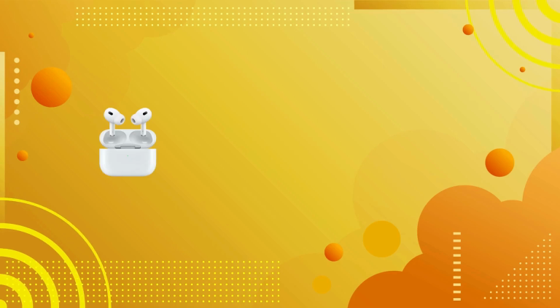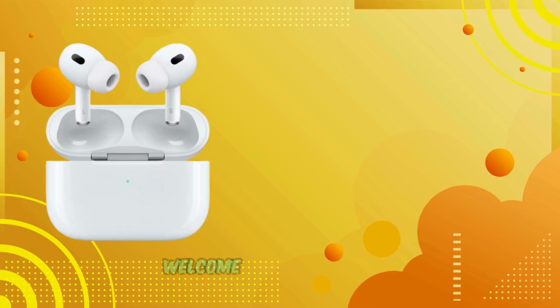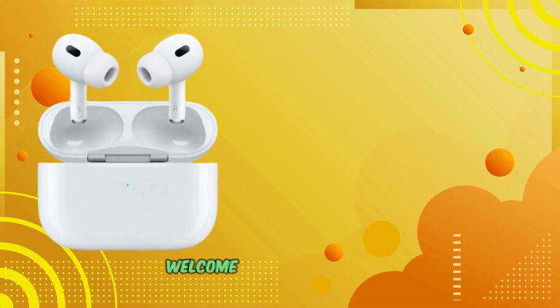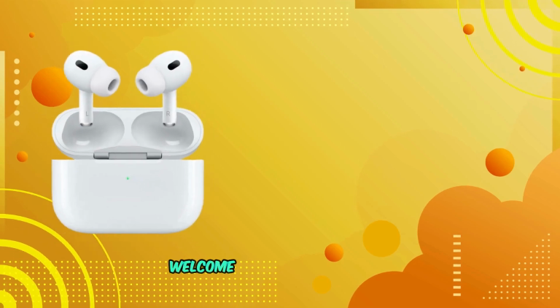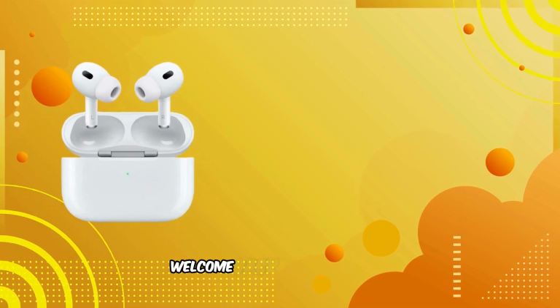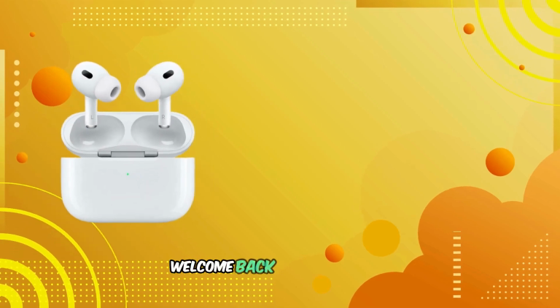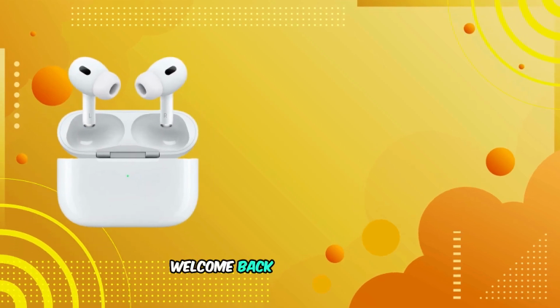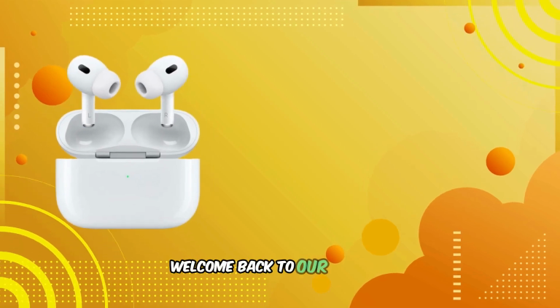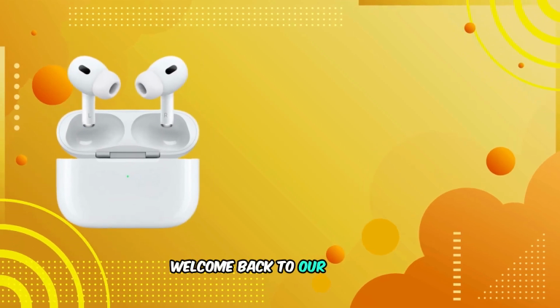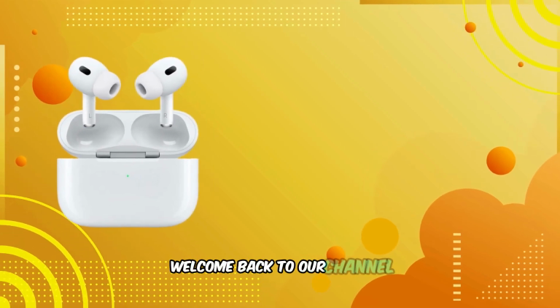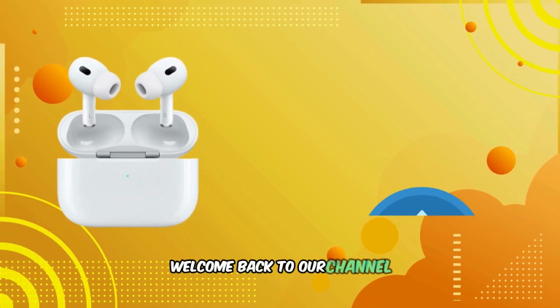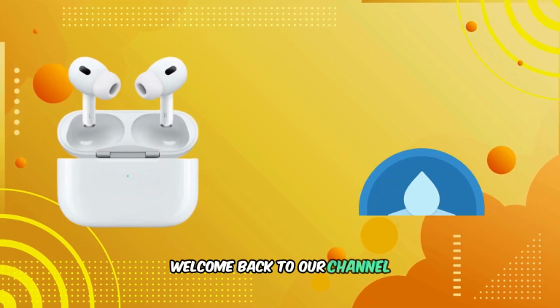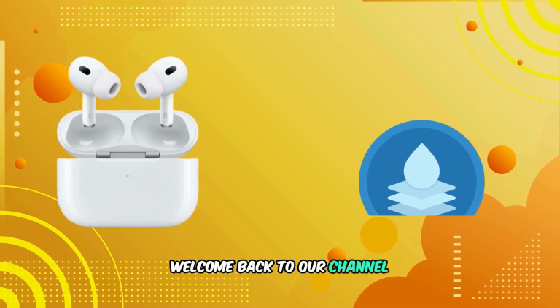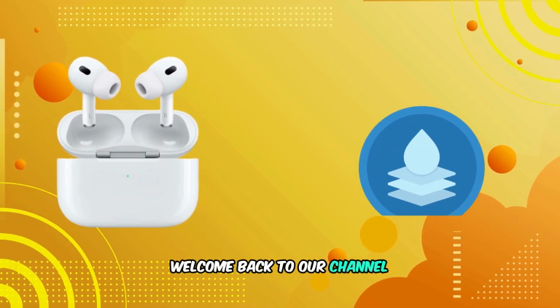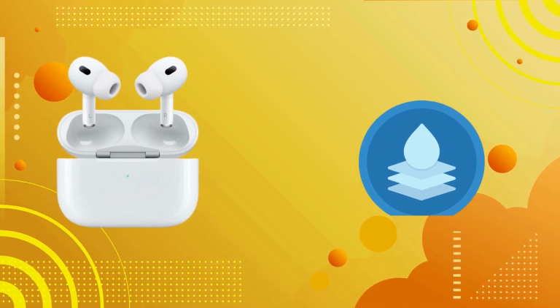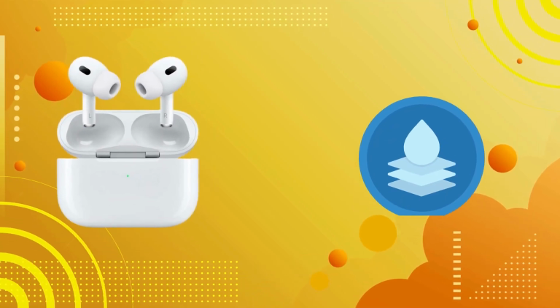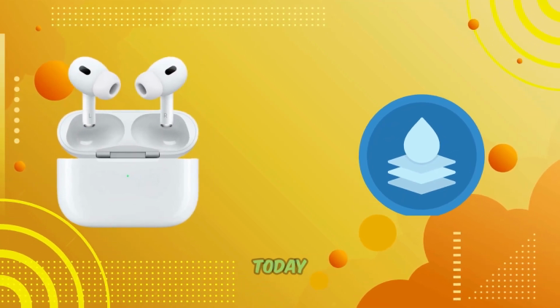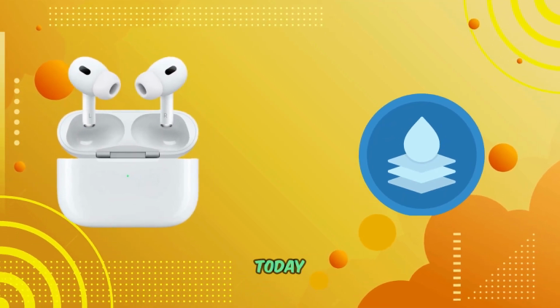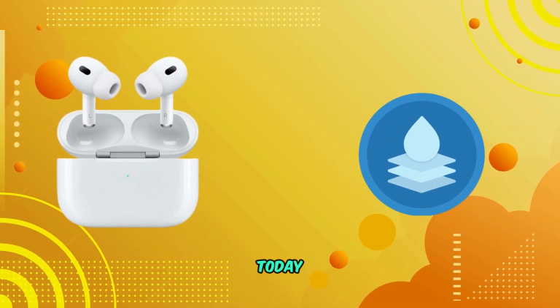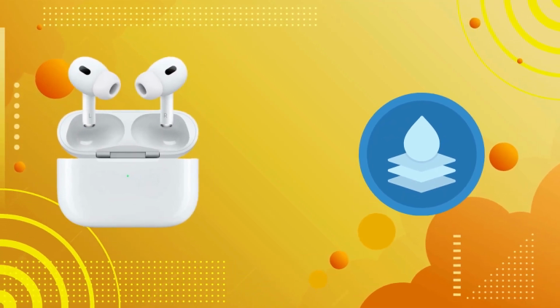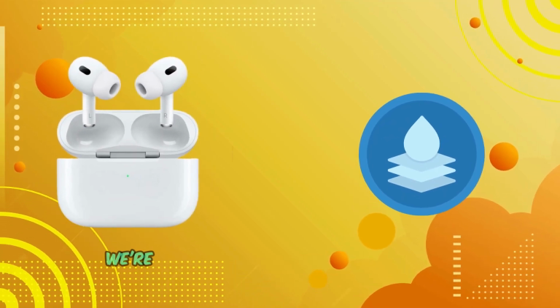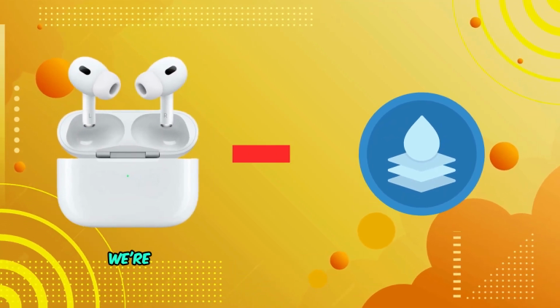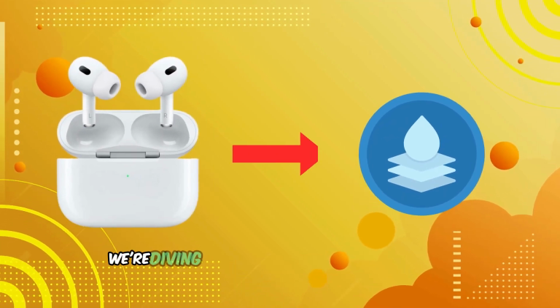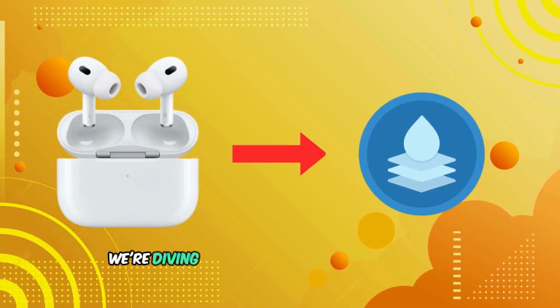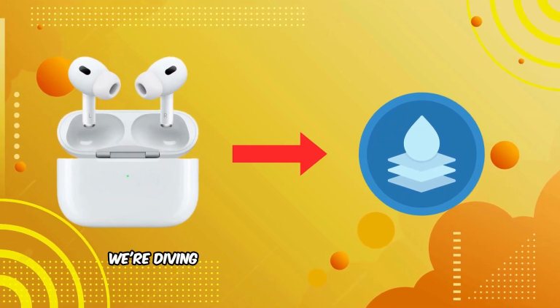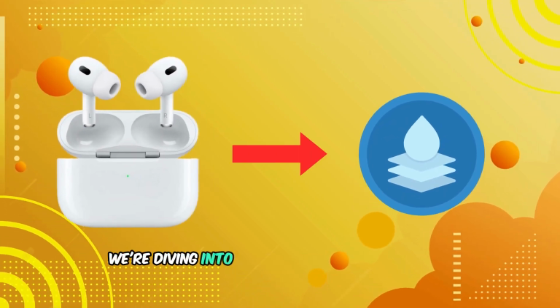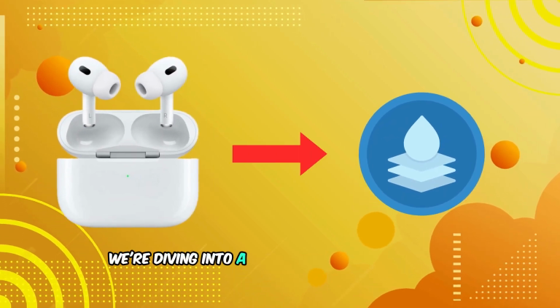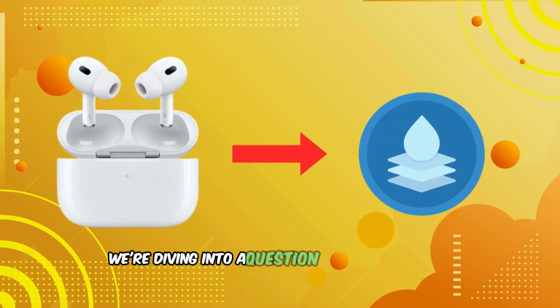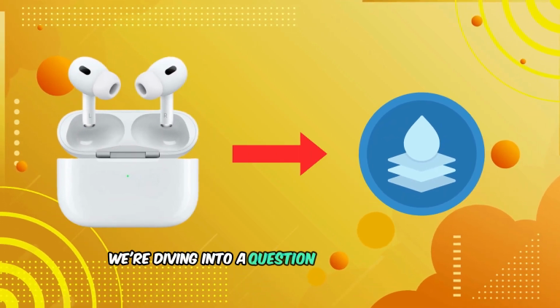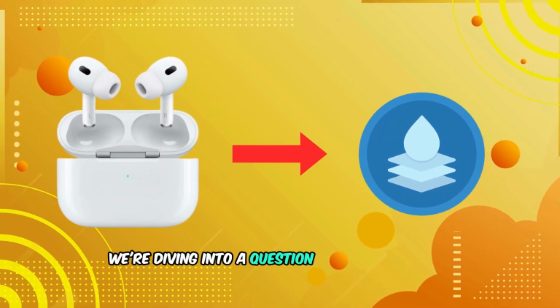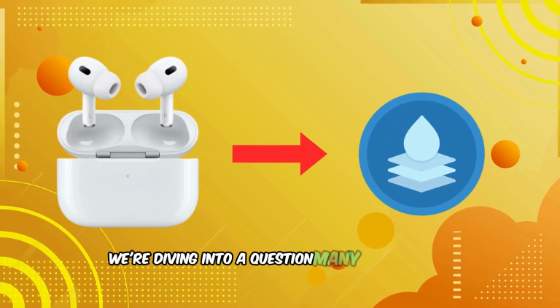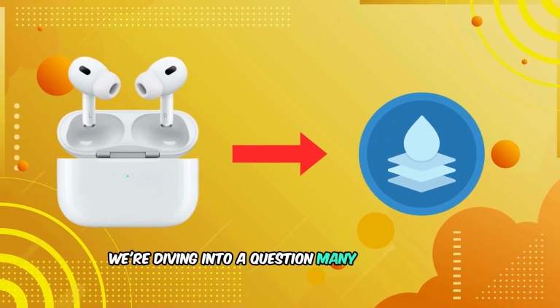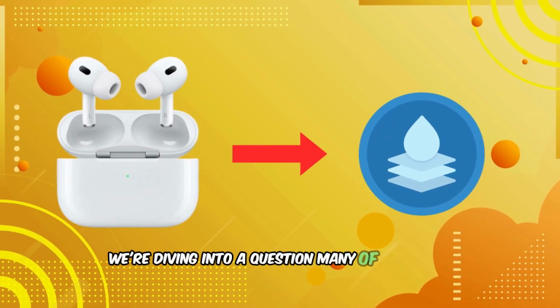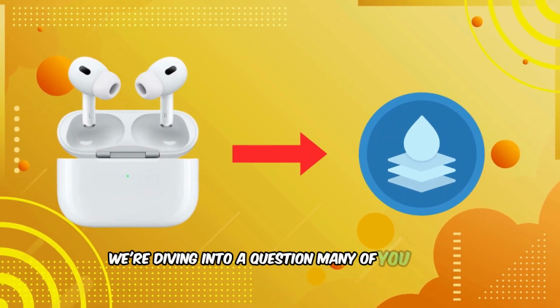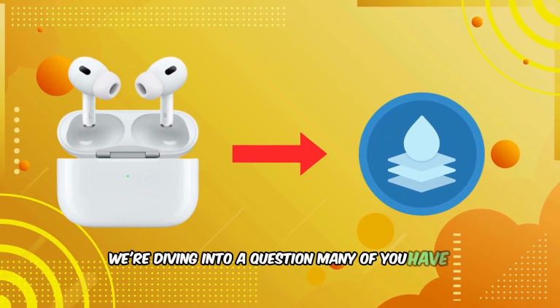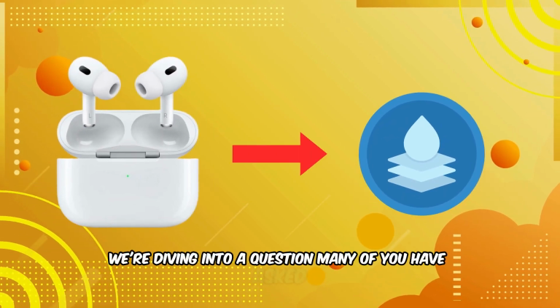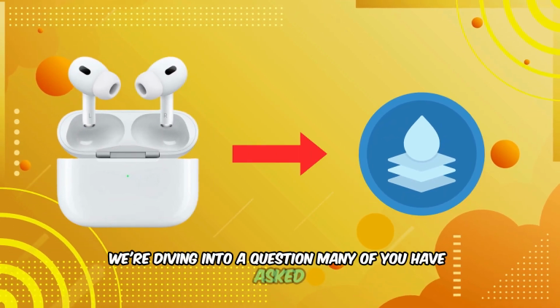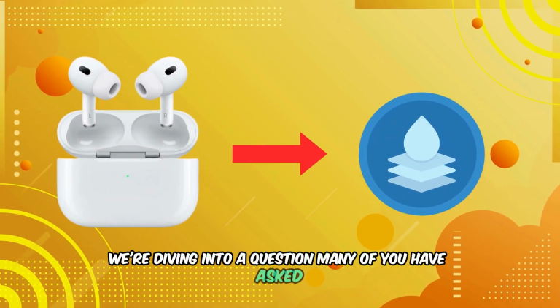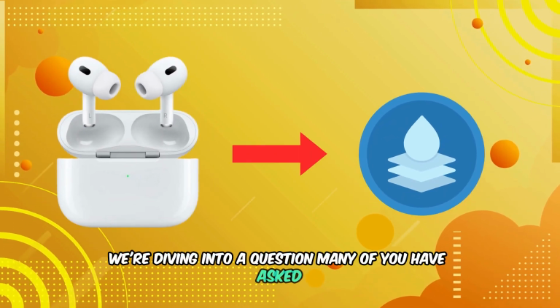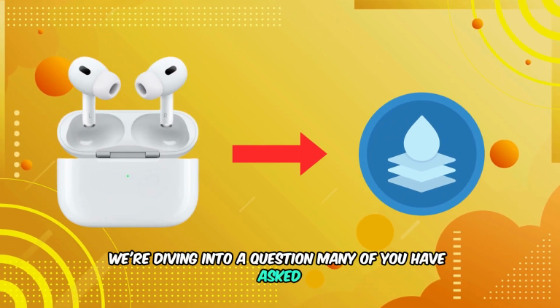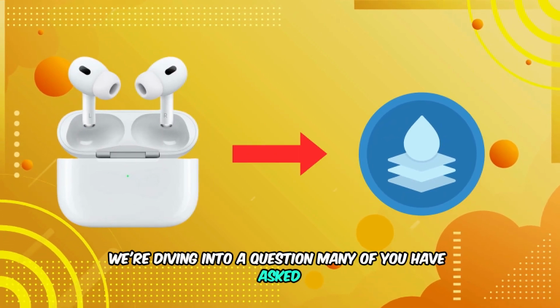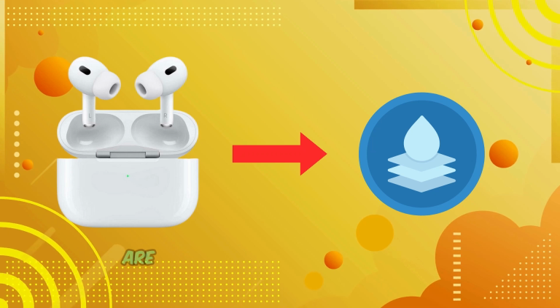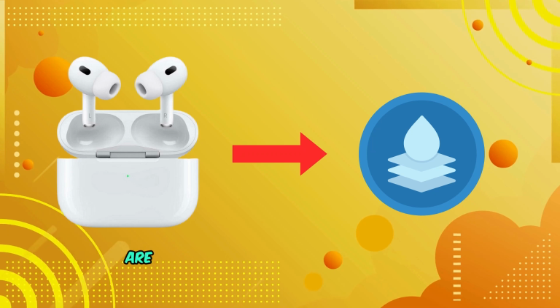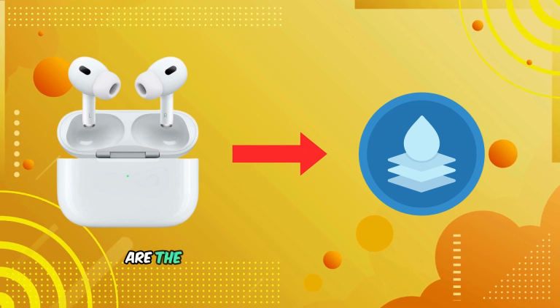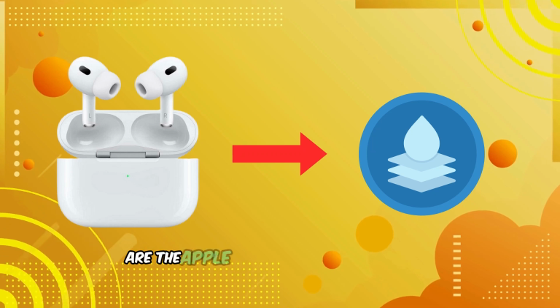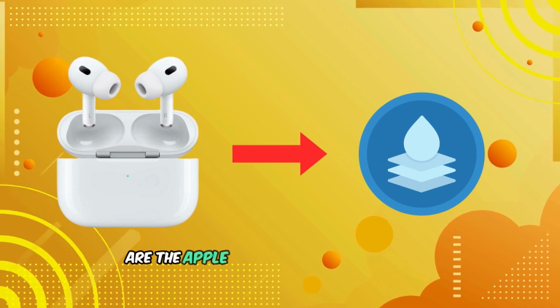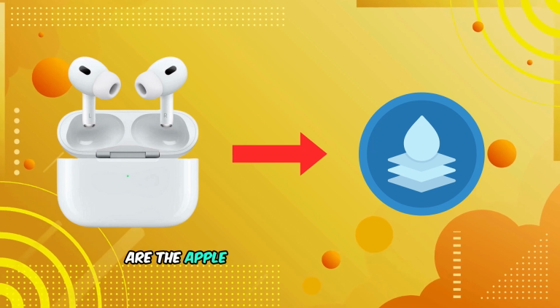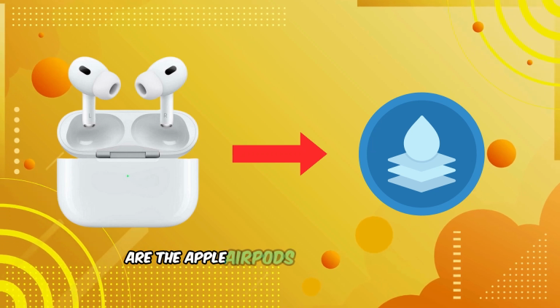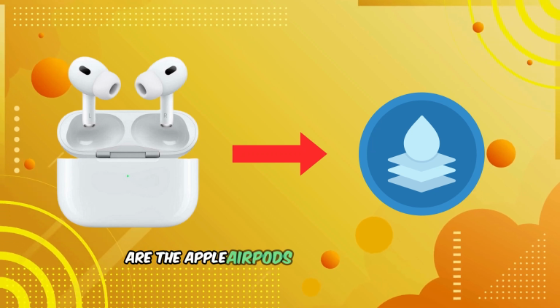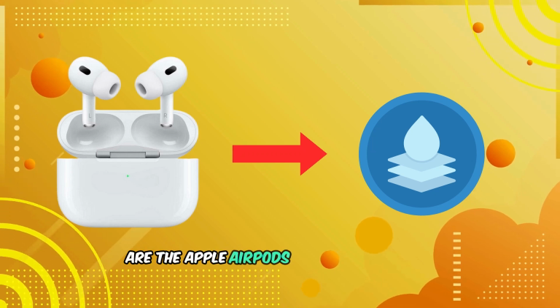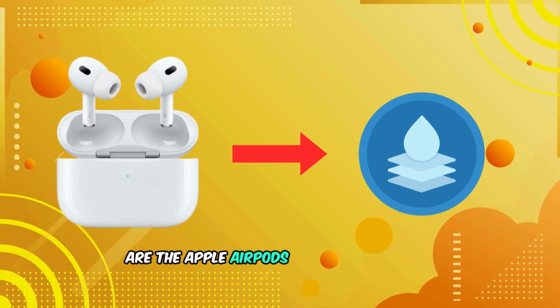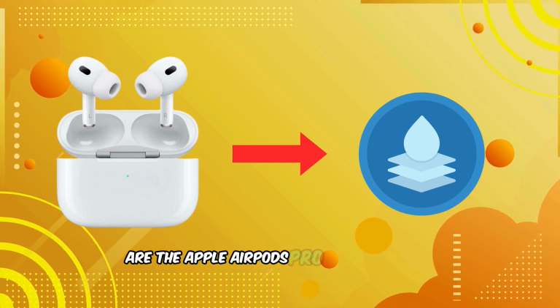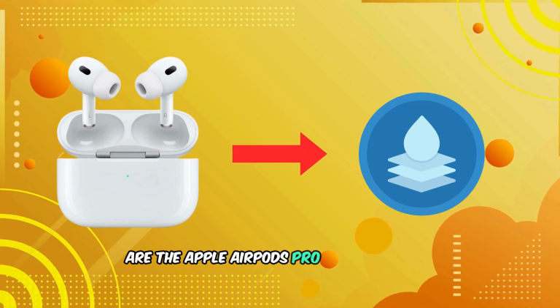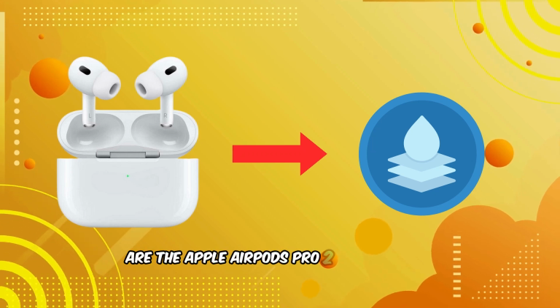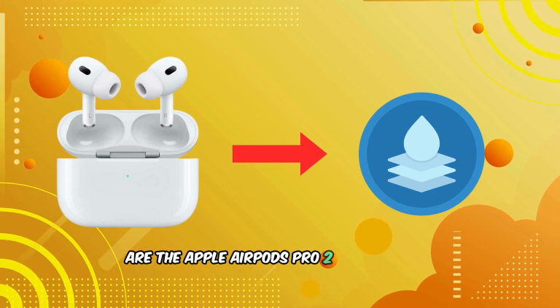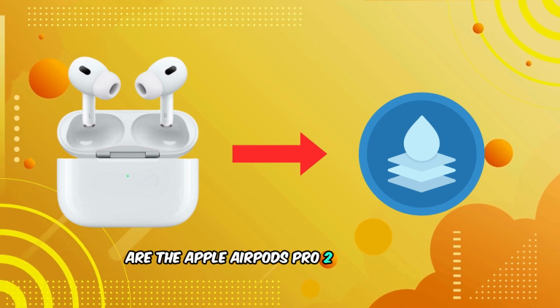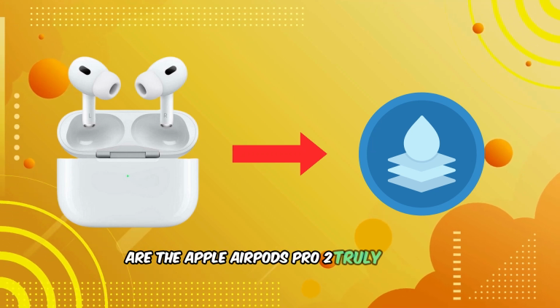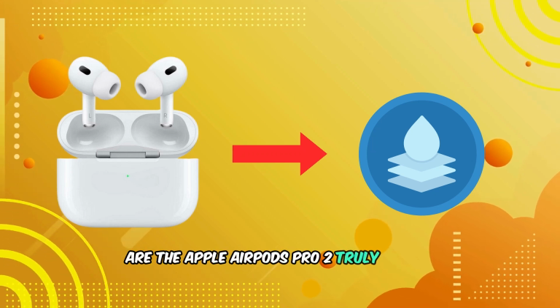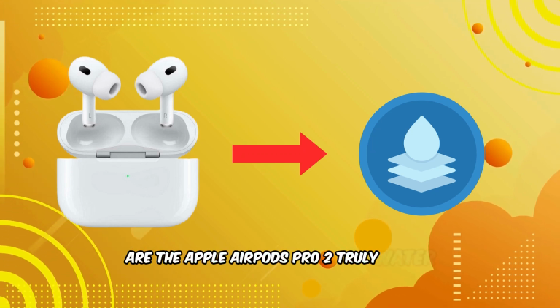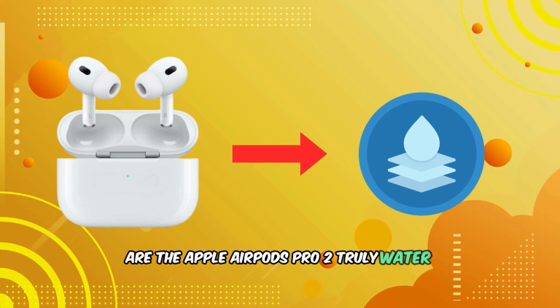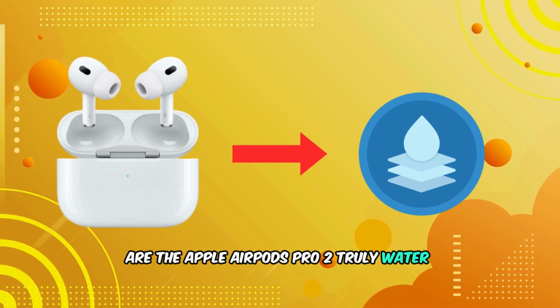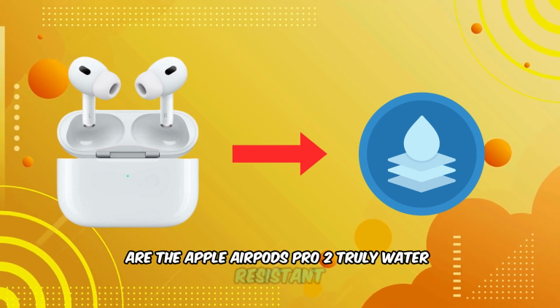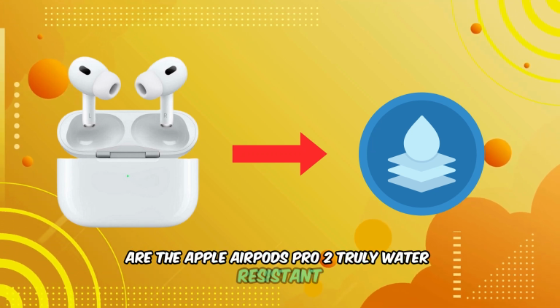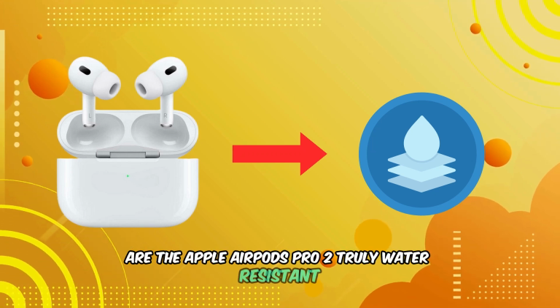Welcome back to our channel. Today, we're diving into a question many of you have asked: are the Apple AirPods Pro 2 truly water-resistant?